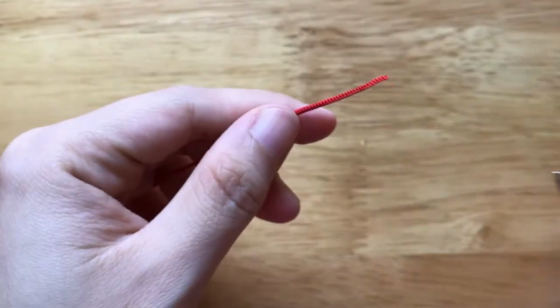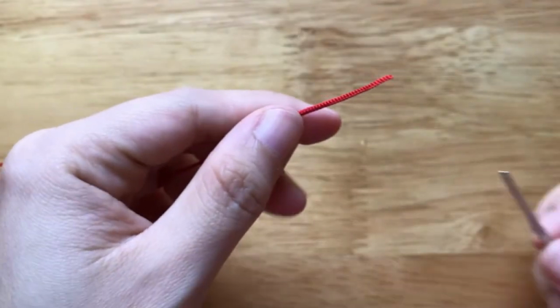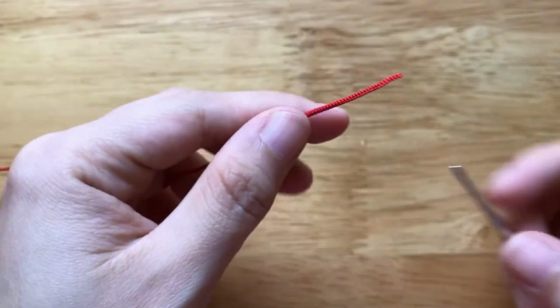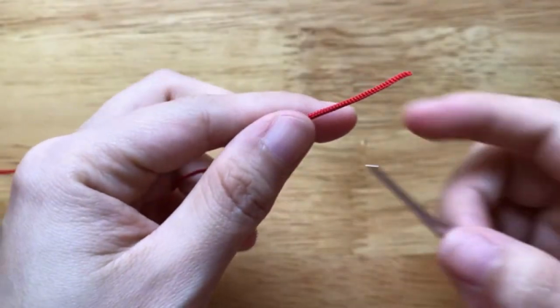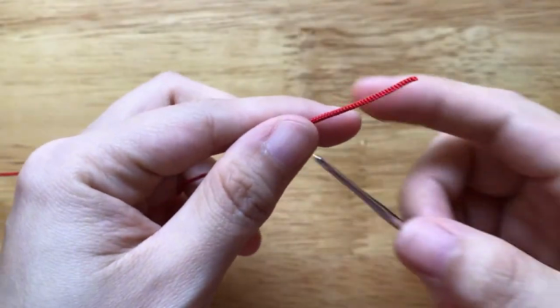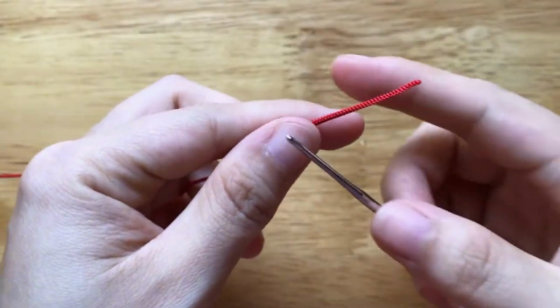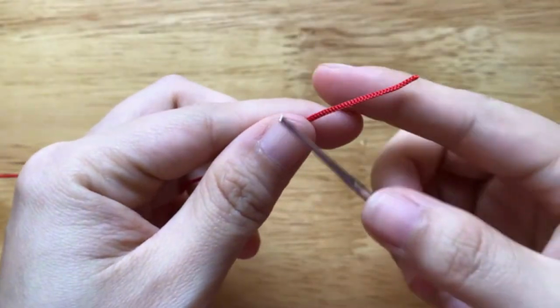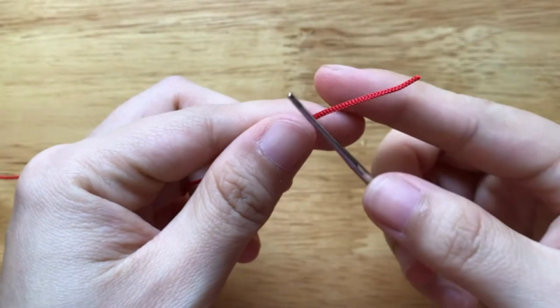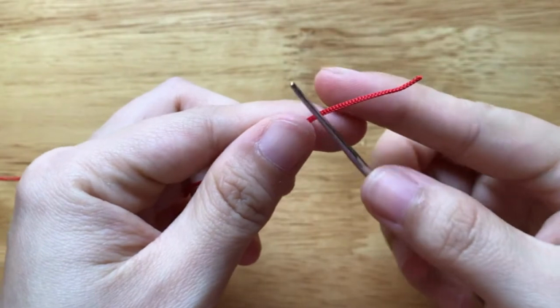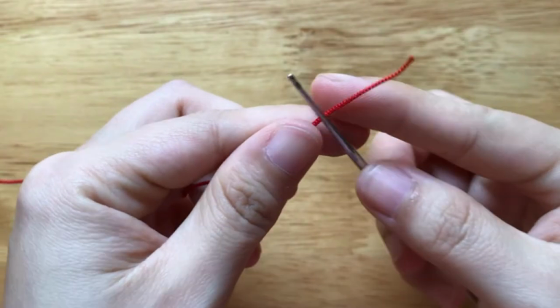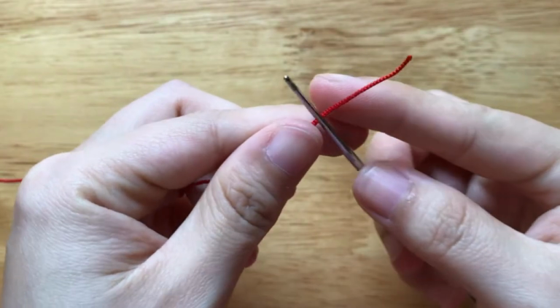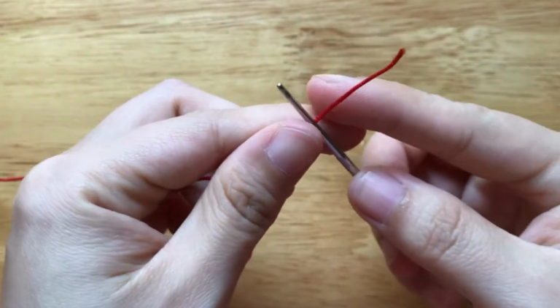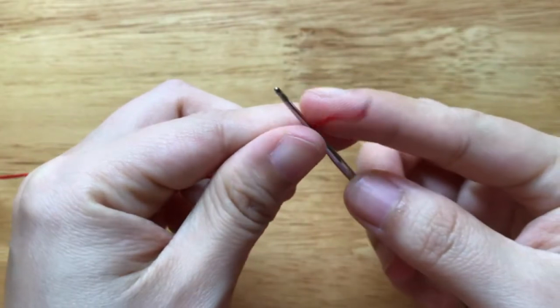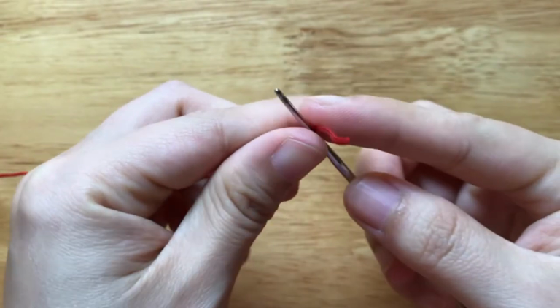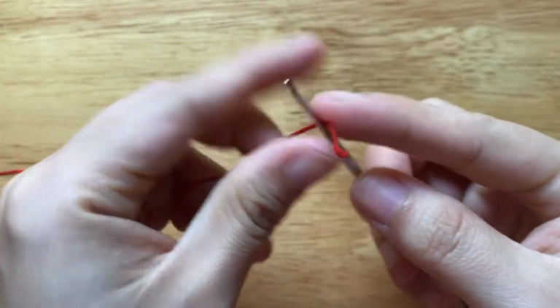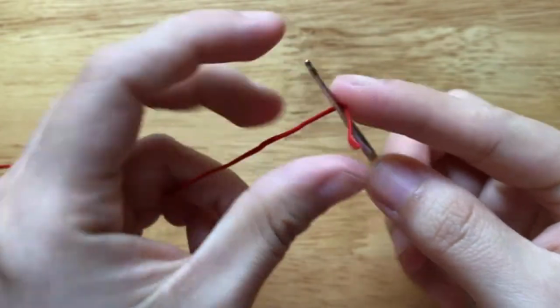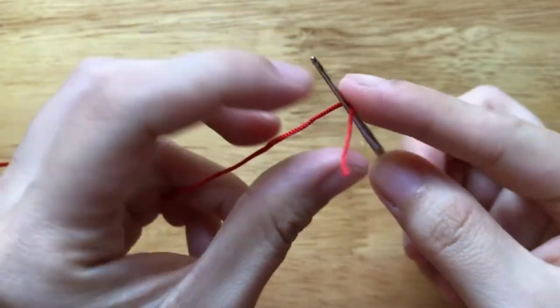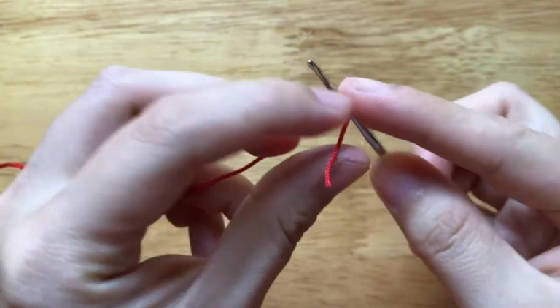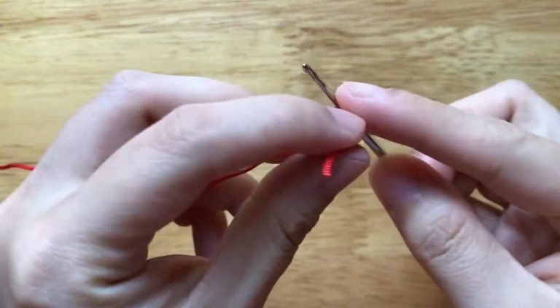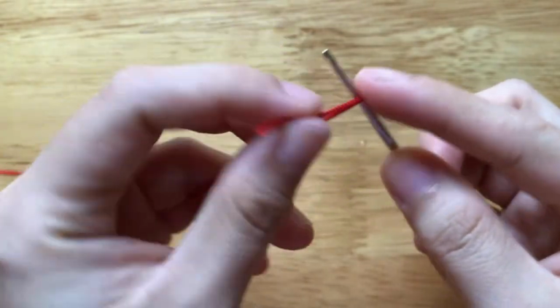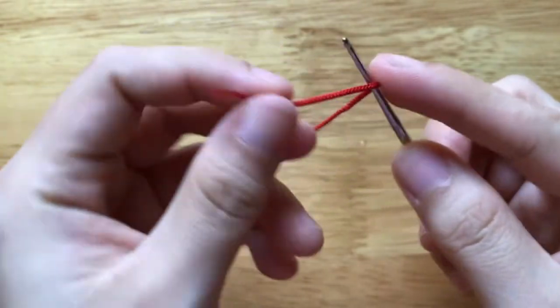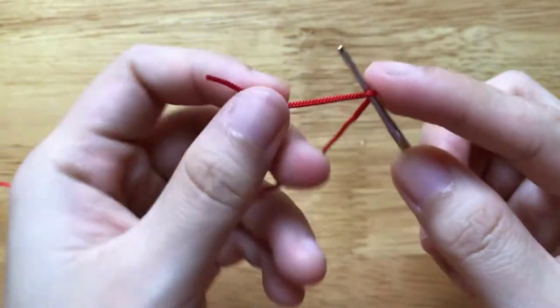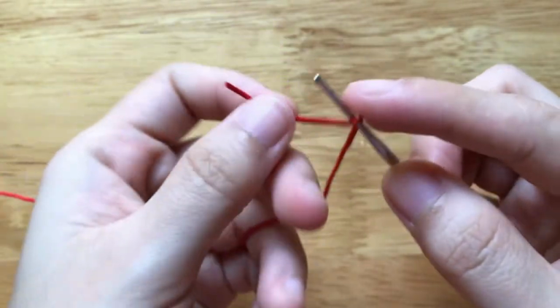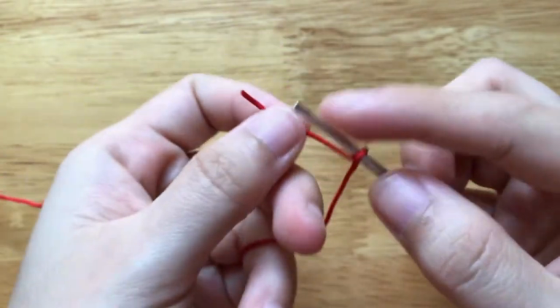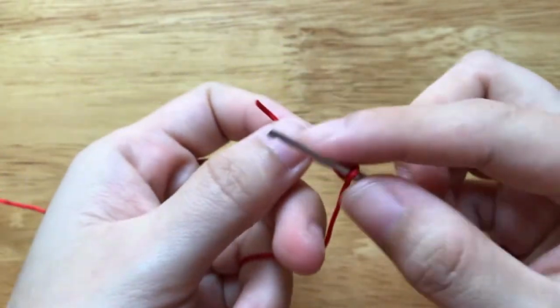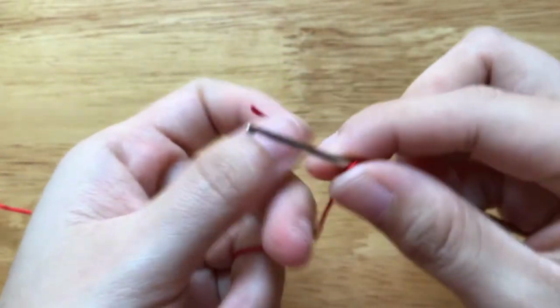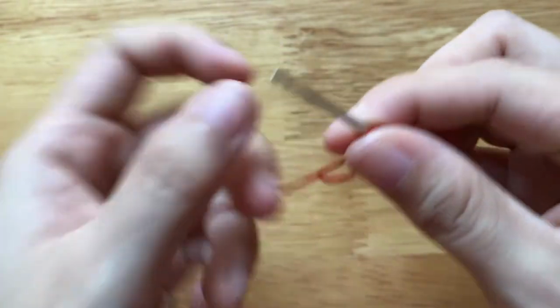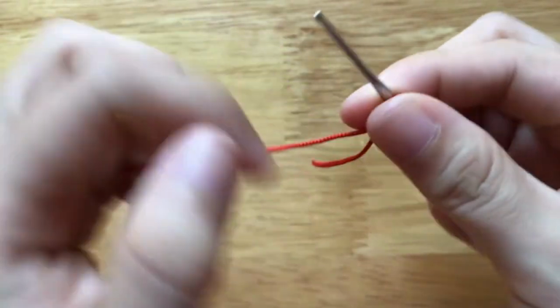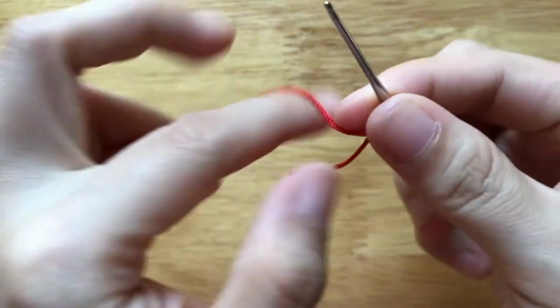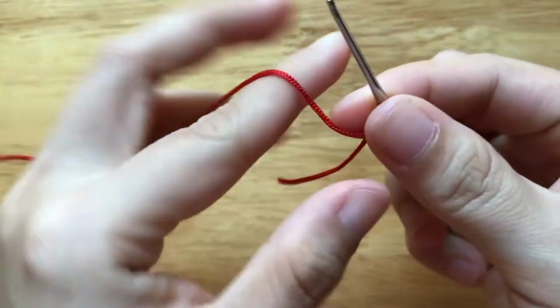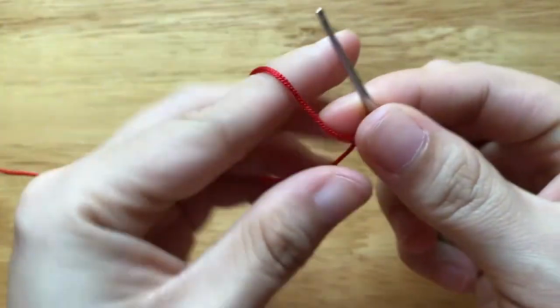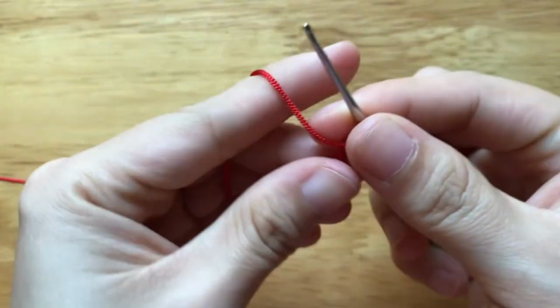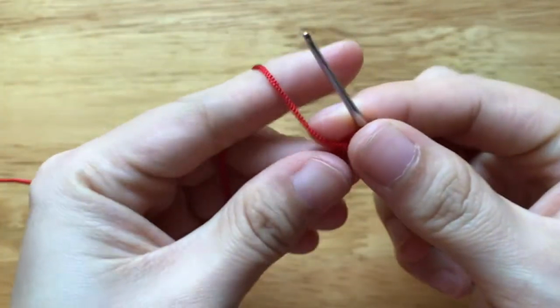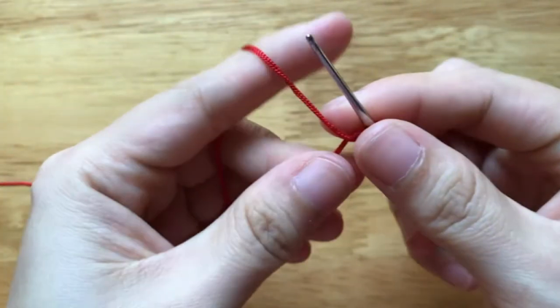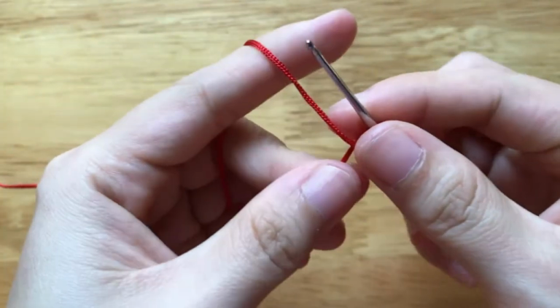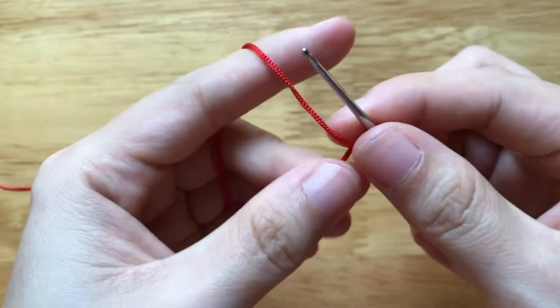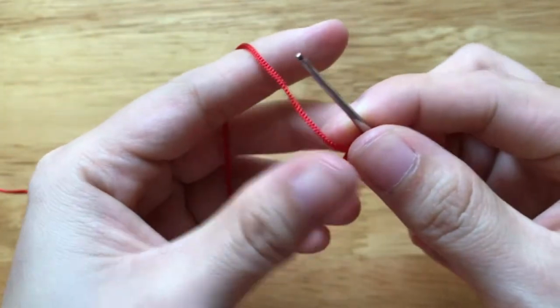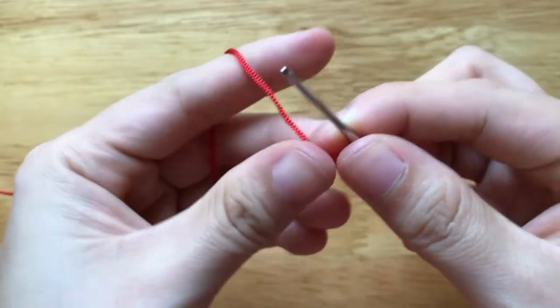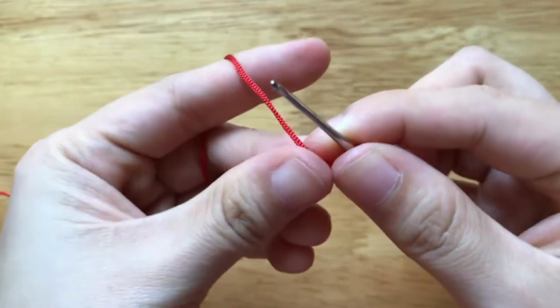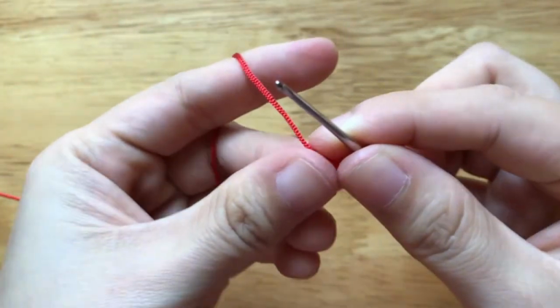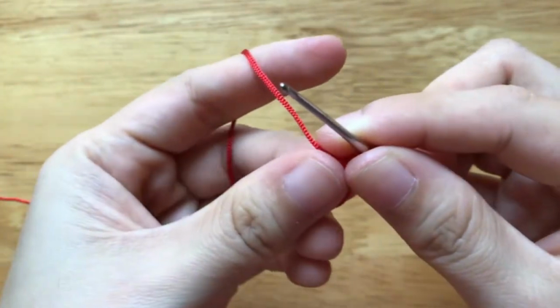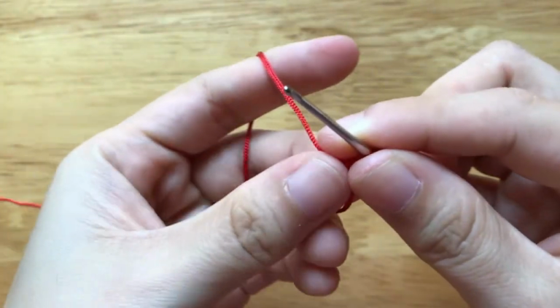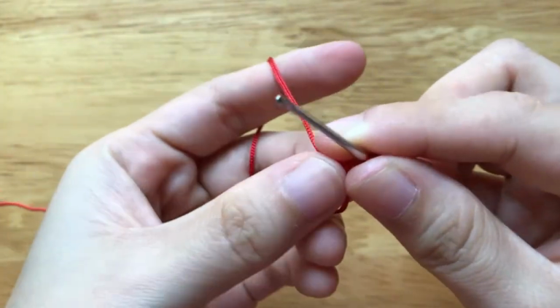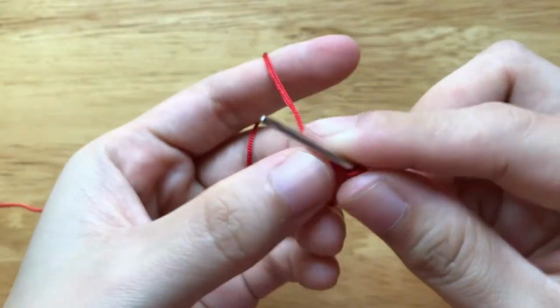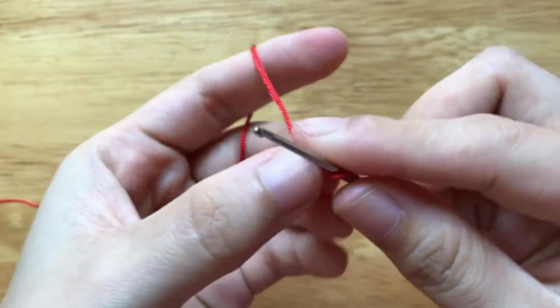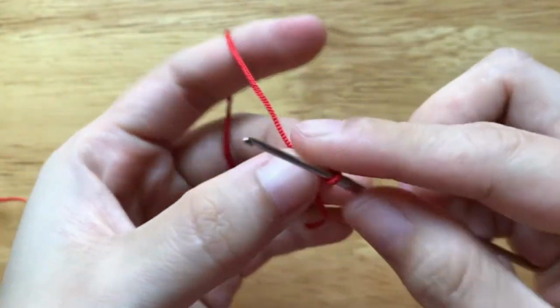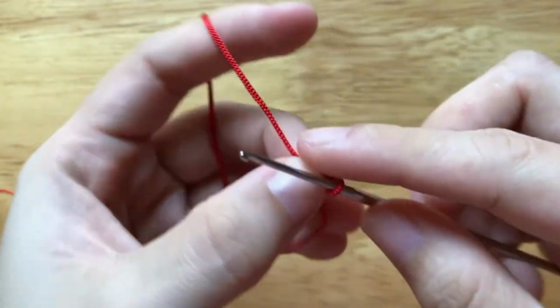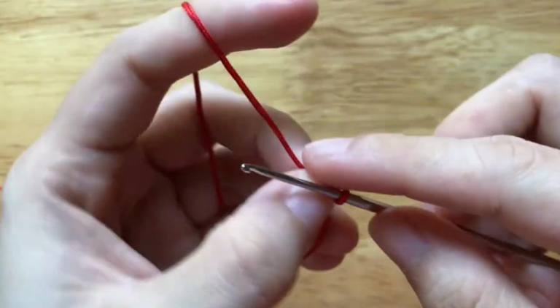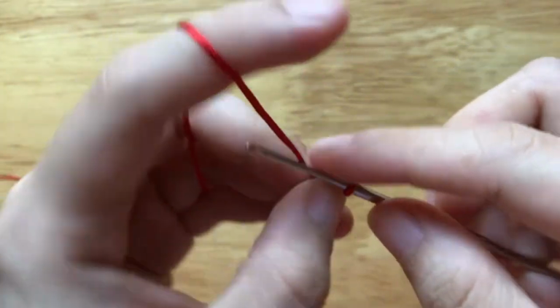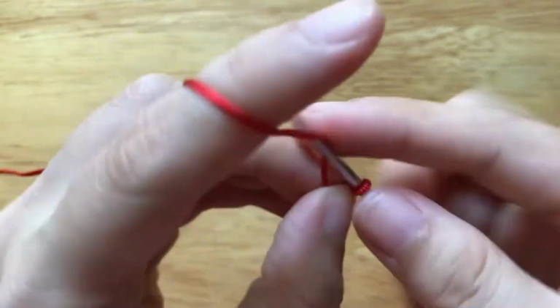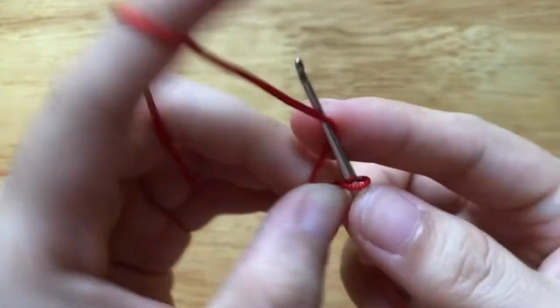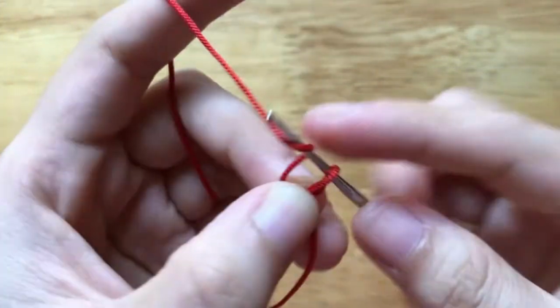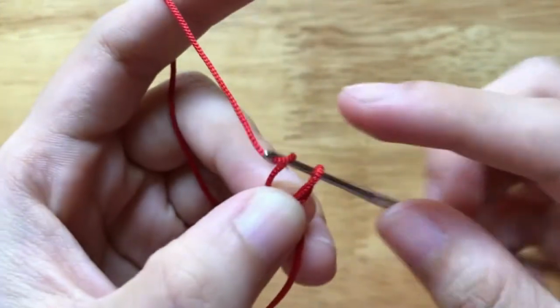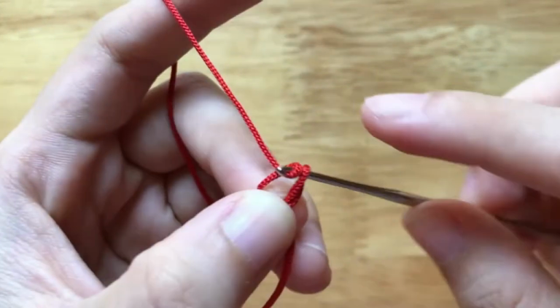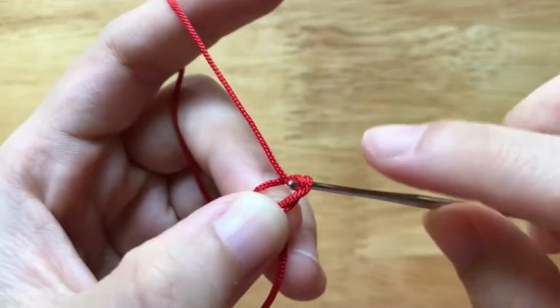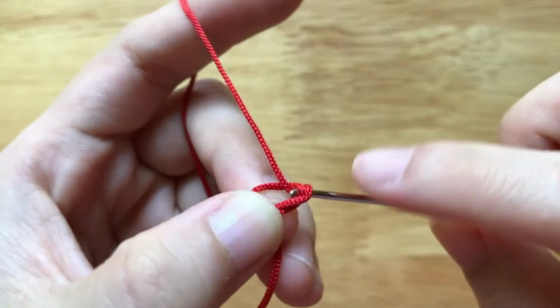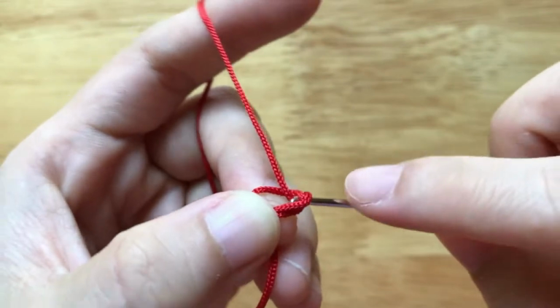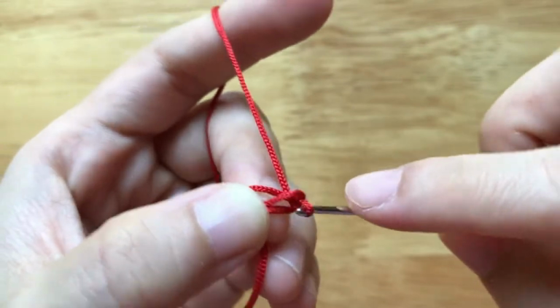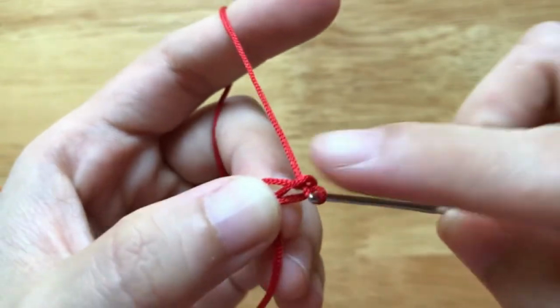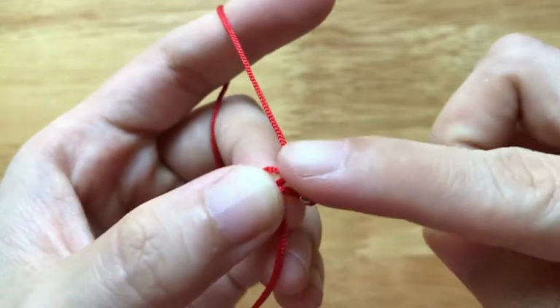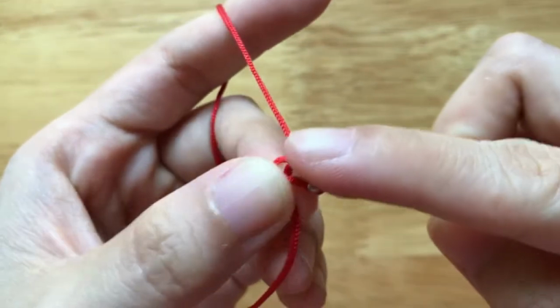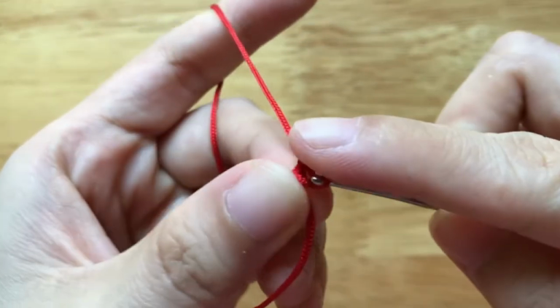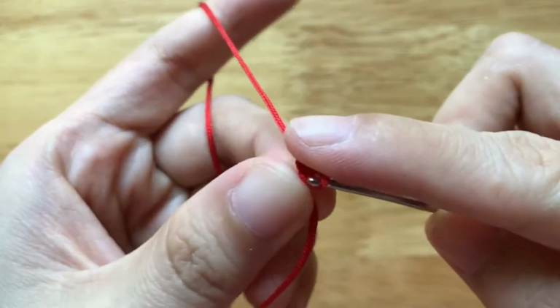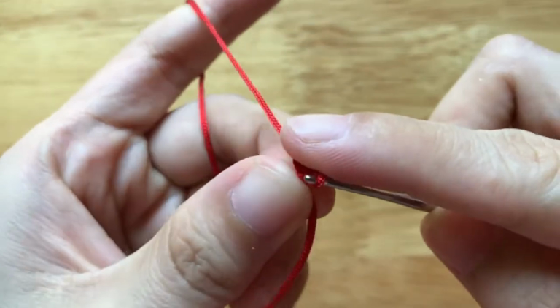First, we need to make a slip knot. Then we will chain 7.